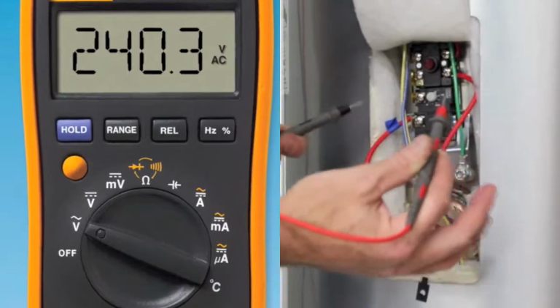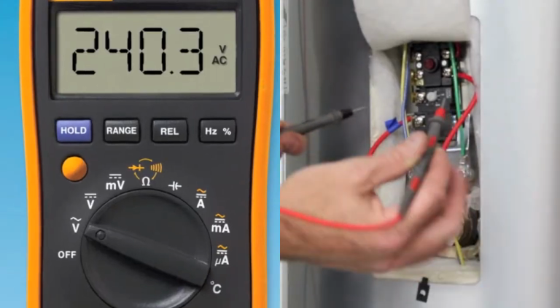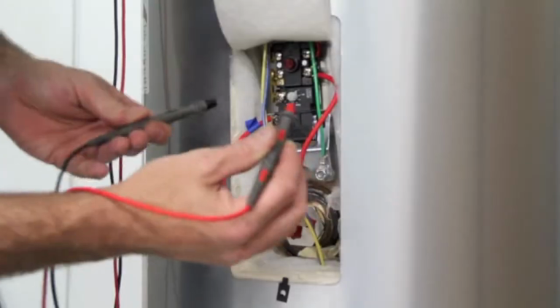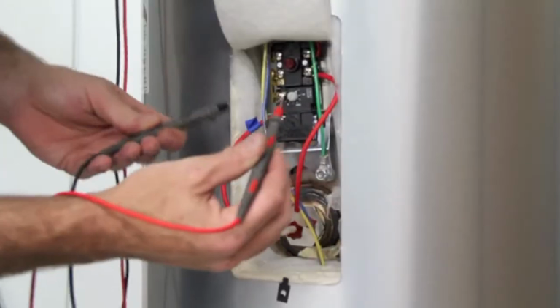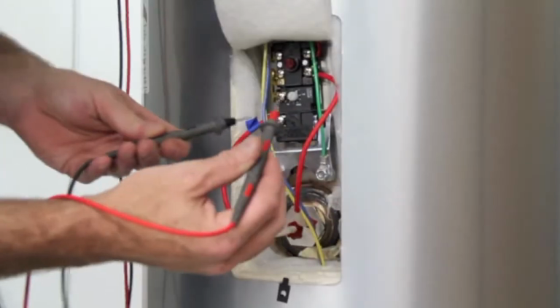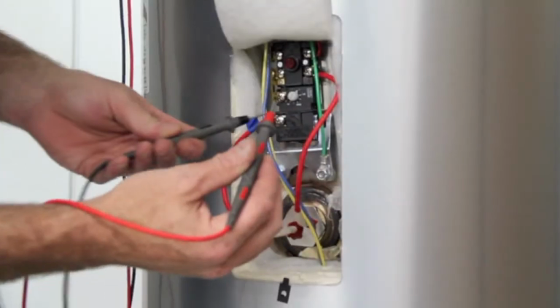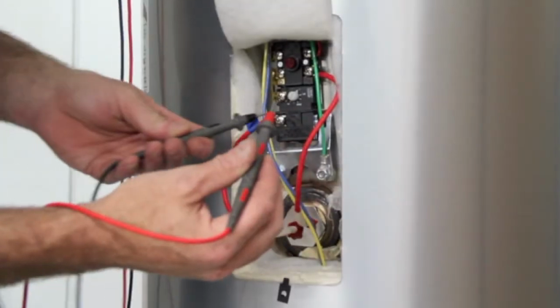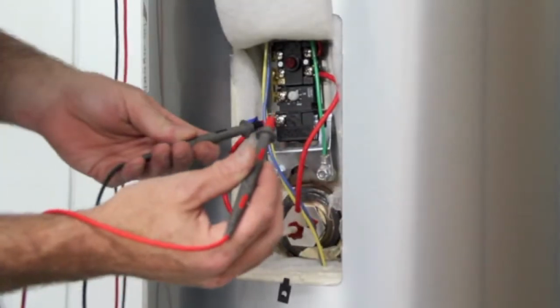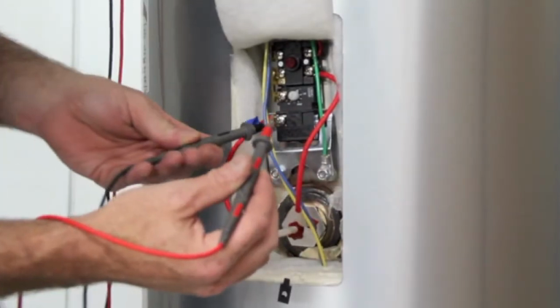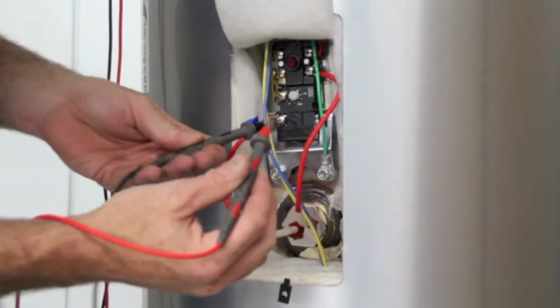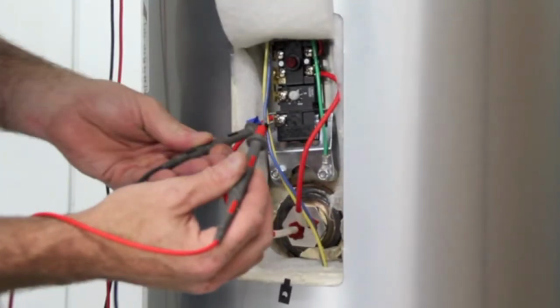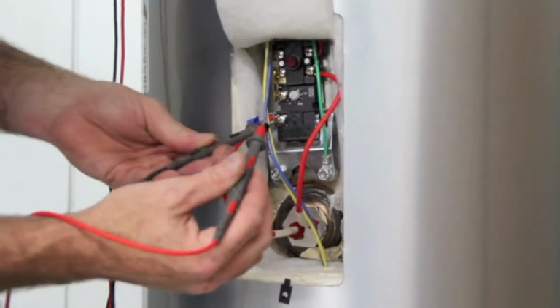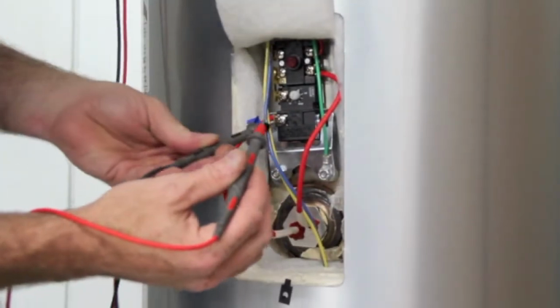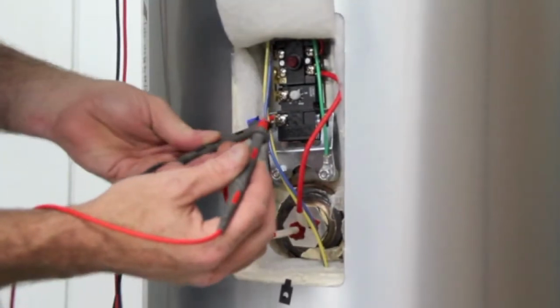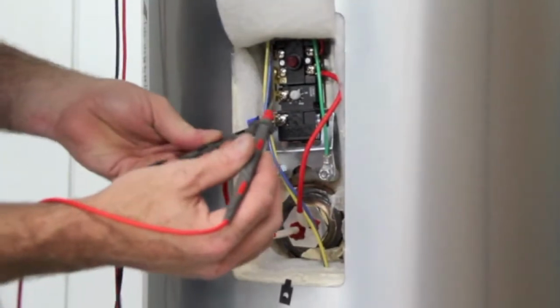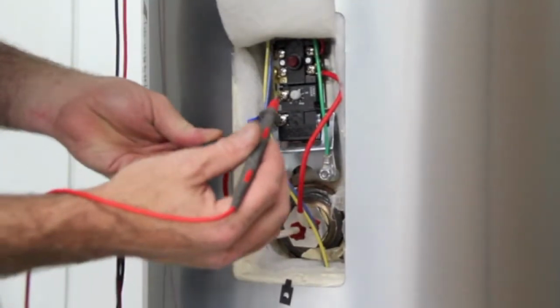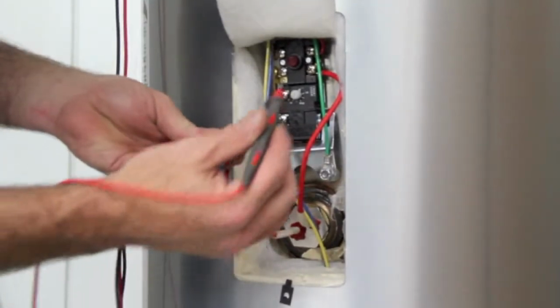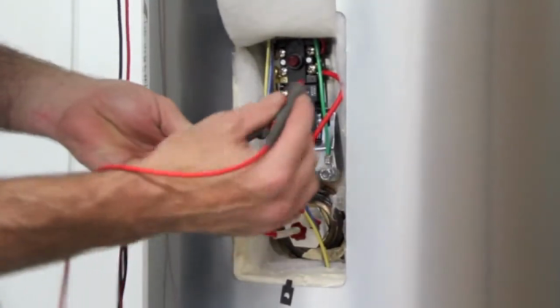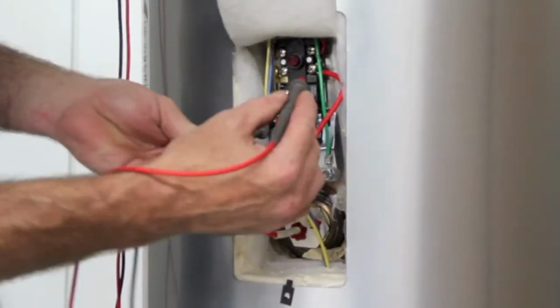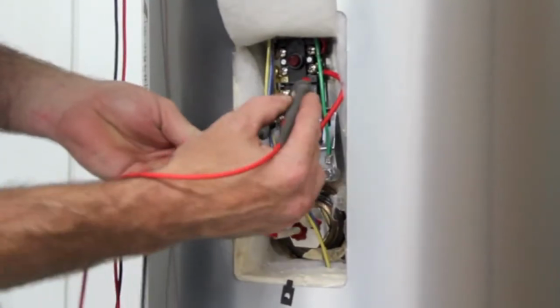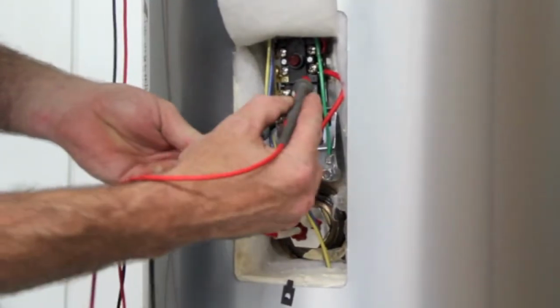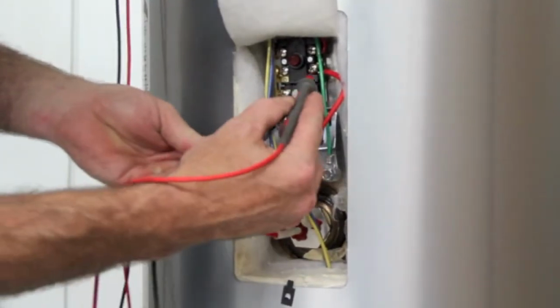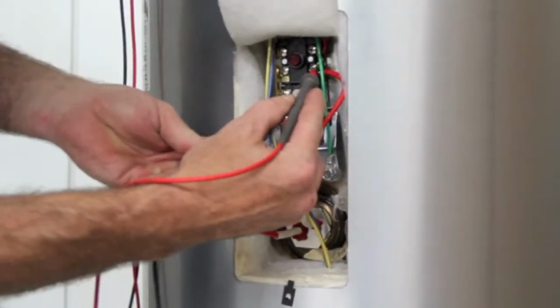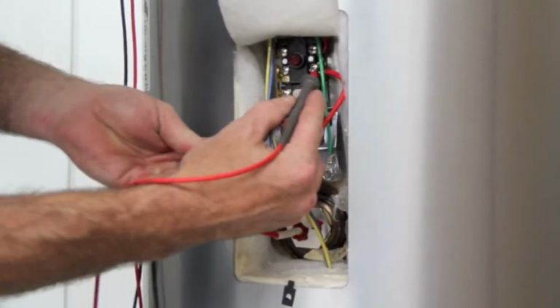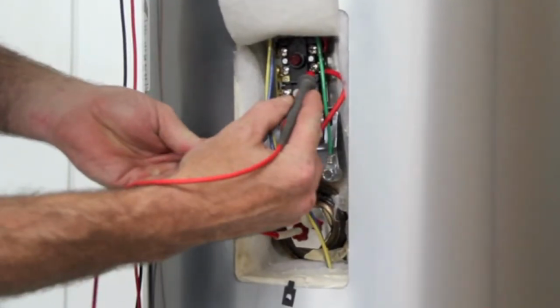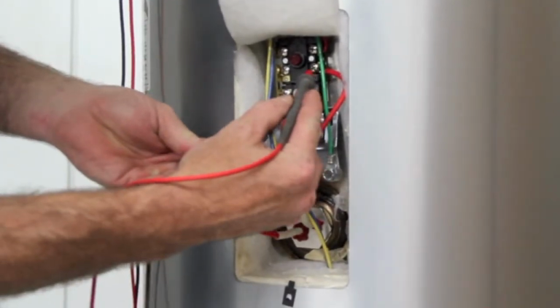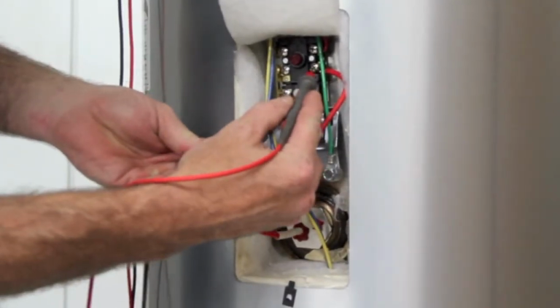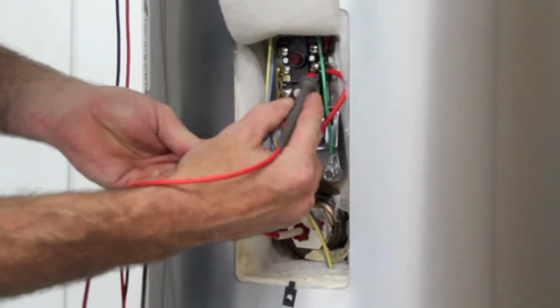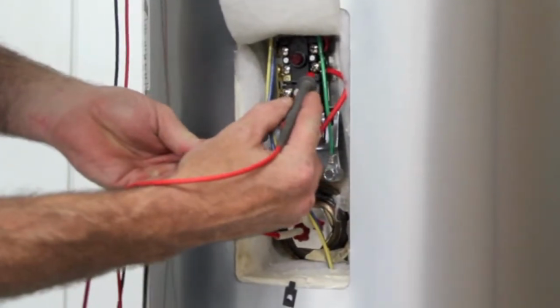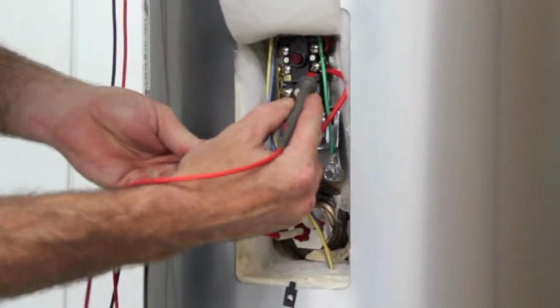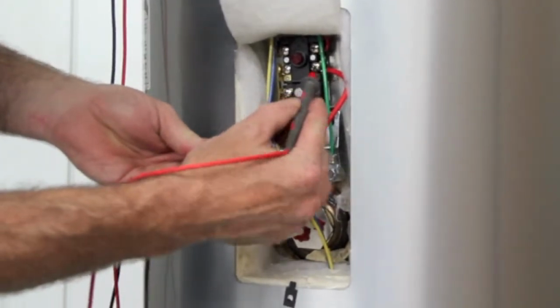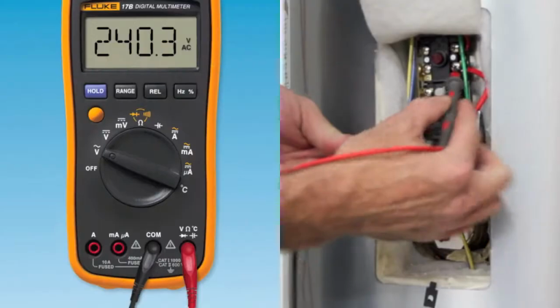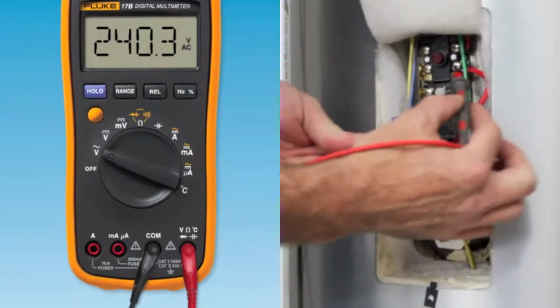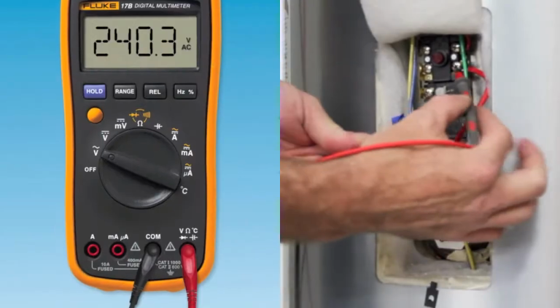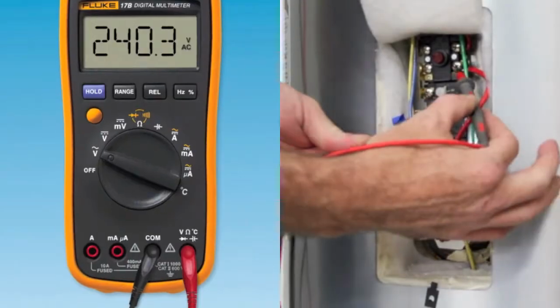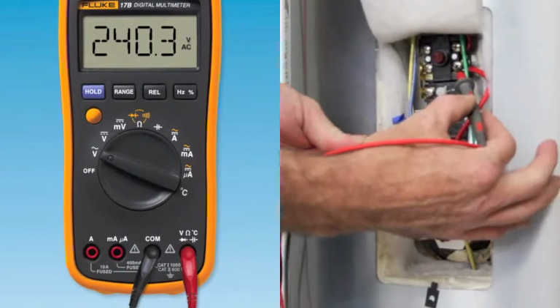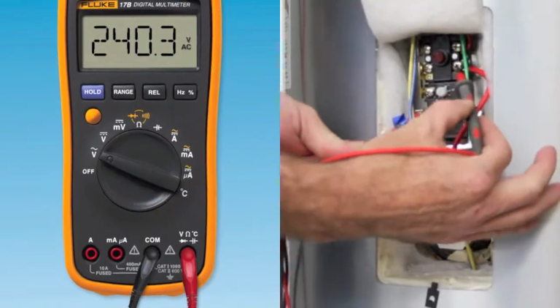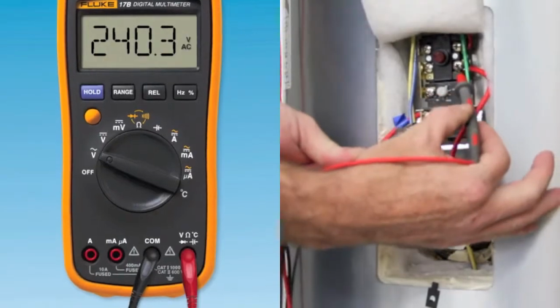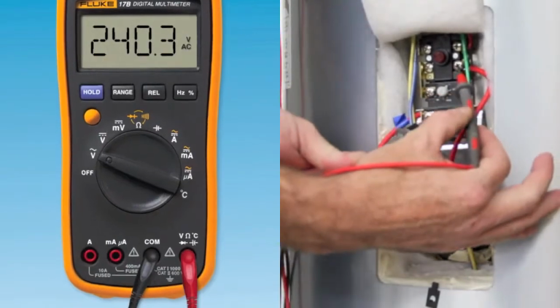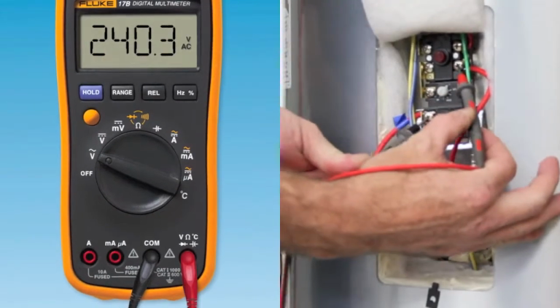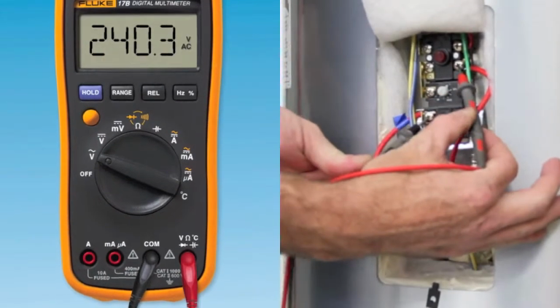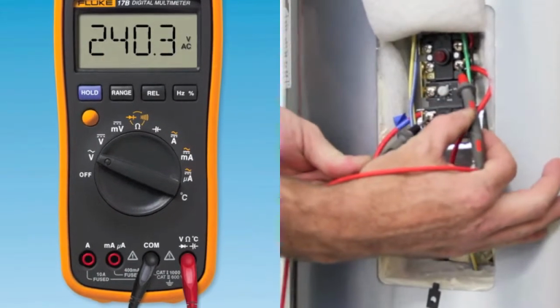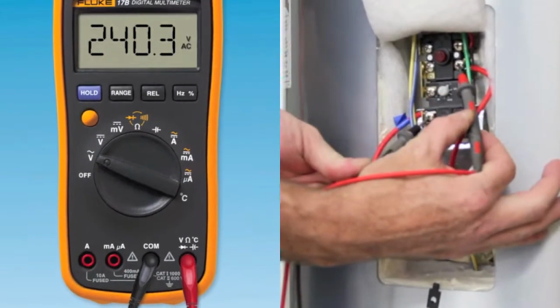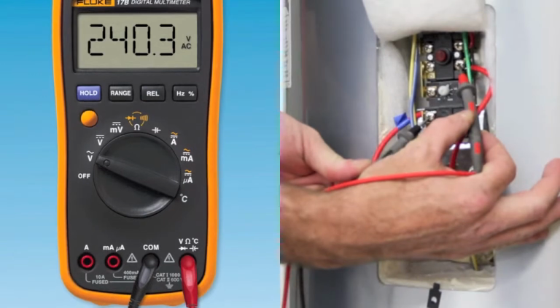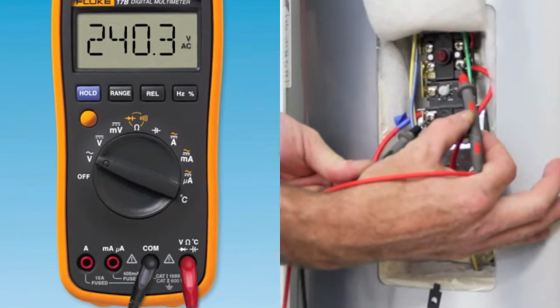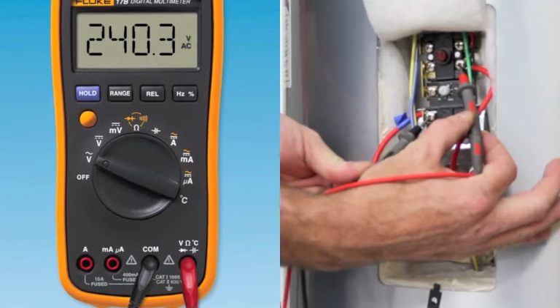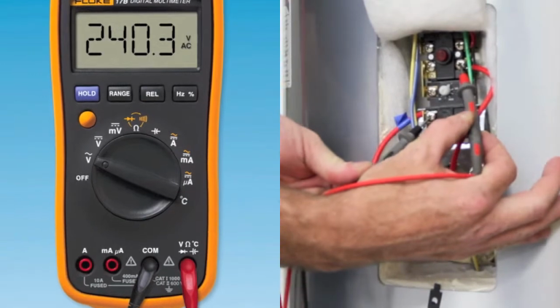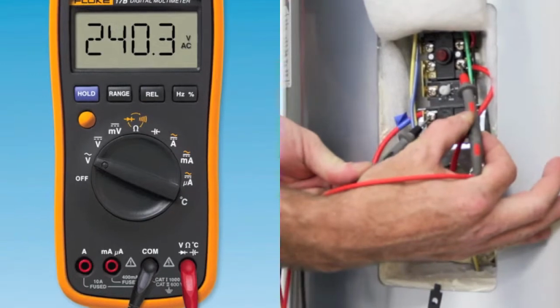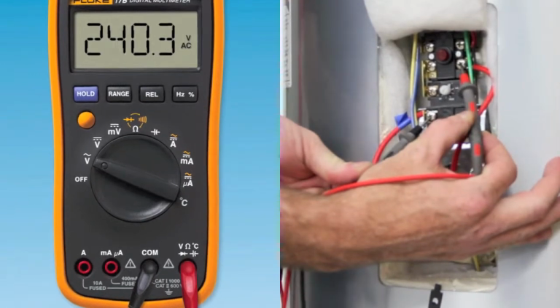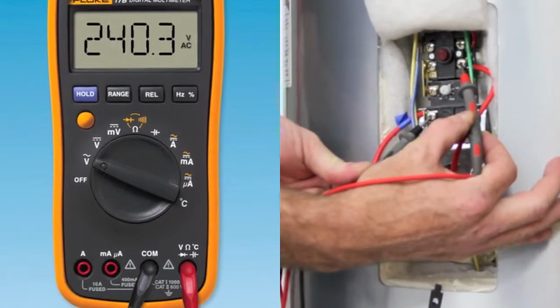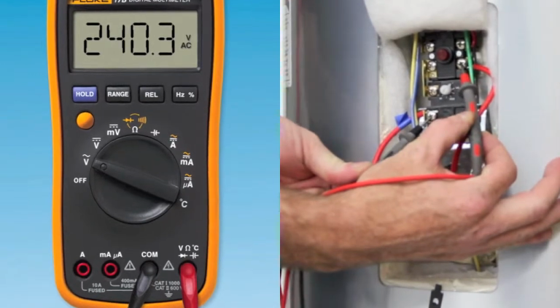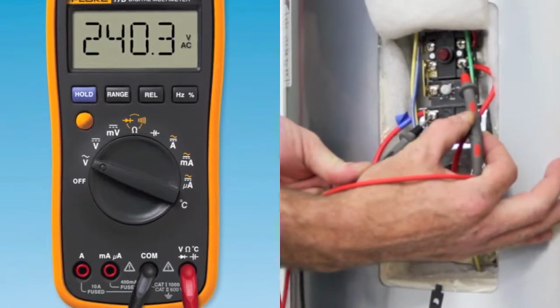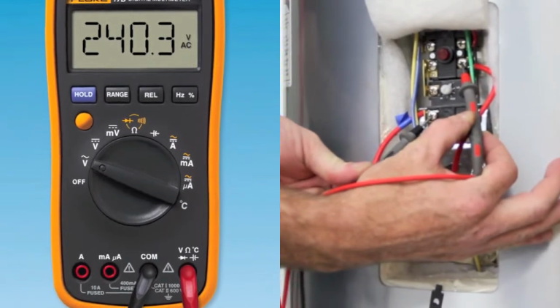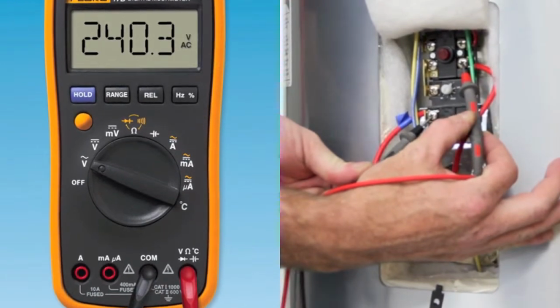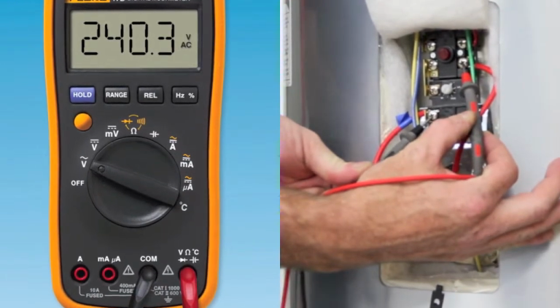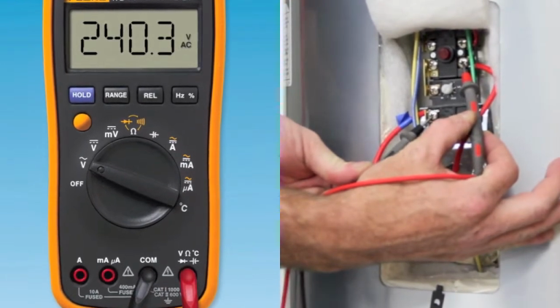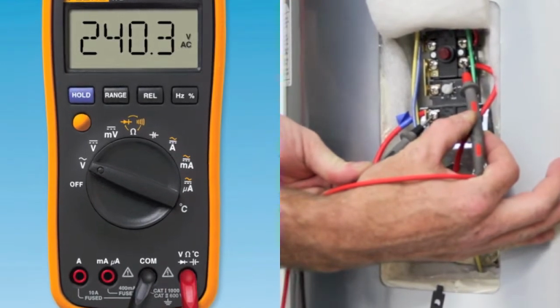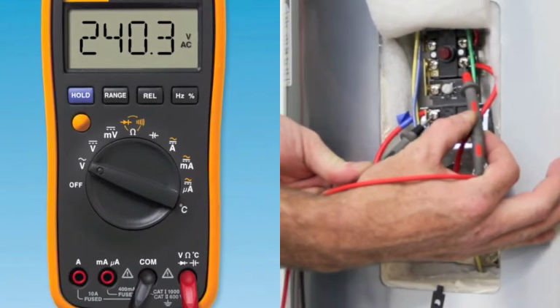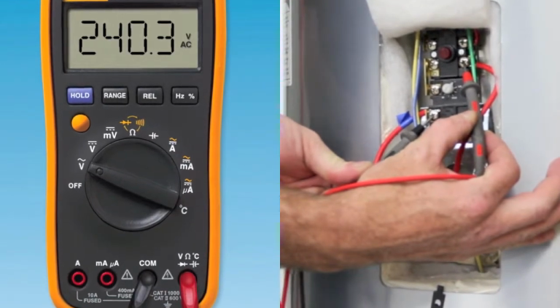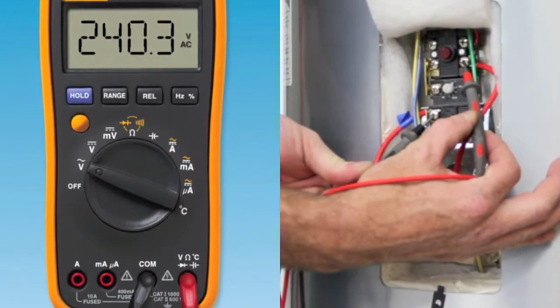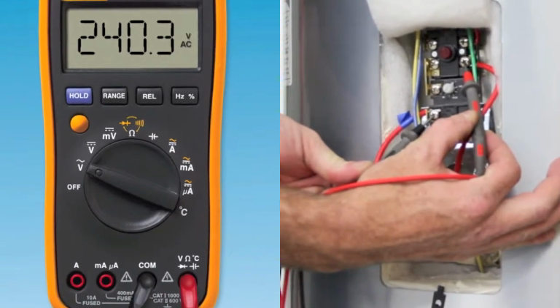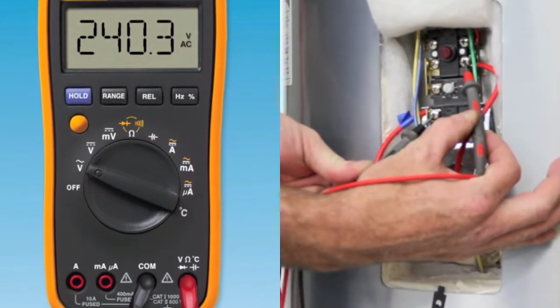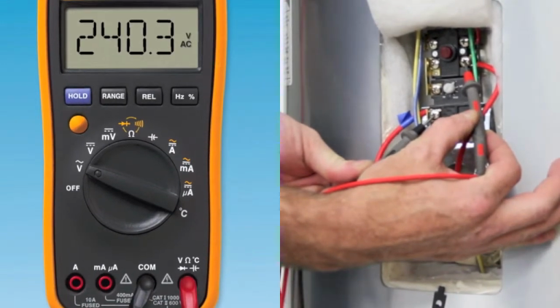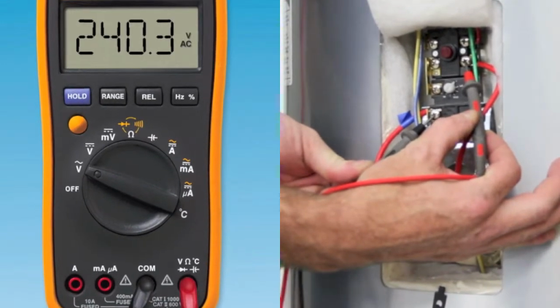move meter leads to terminals 2 and 4. If 240 volts AC is measured on terminals 2 and 4, see the element section.